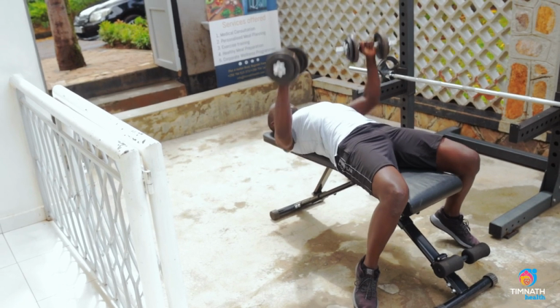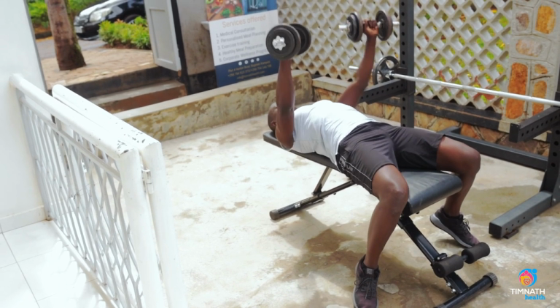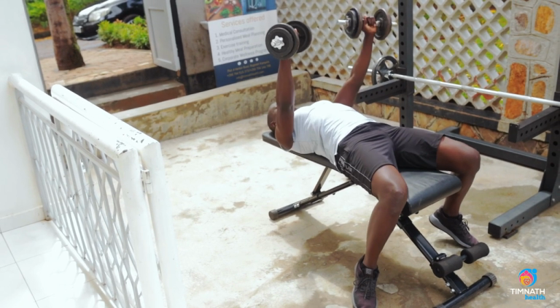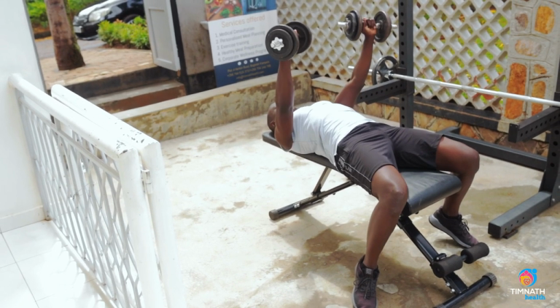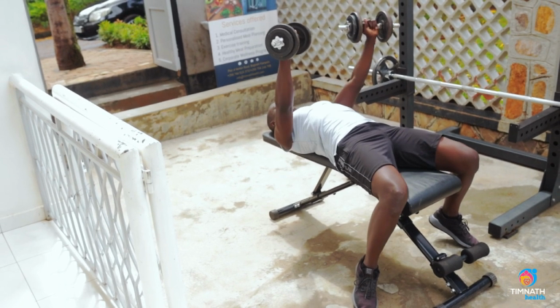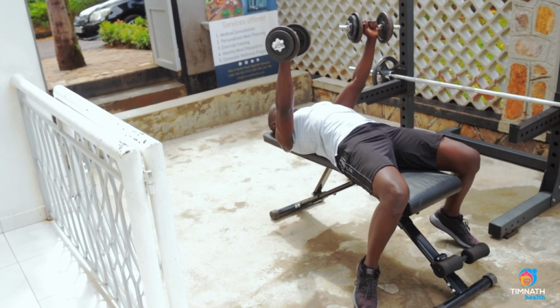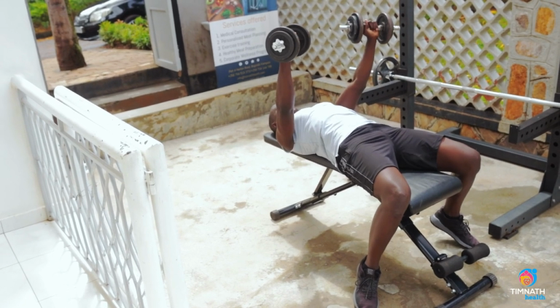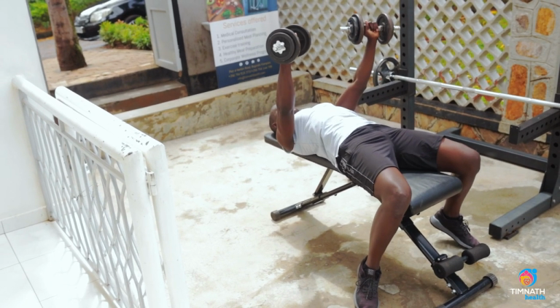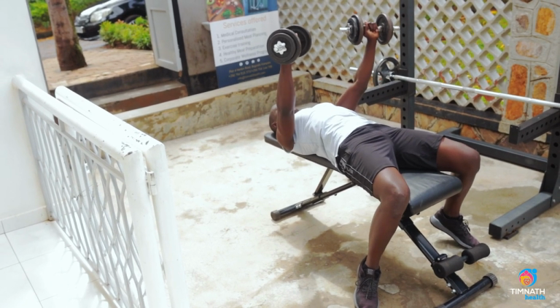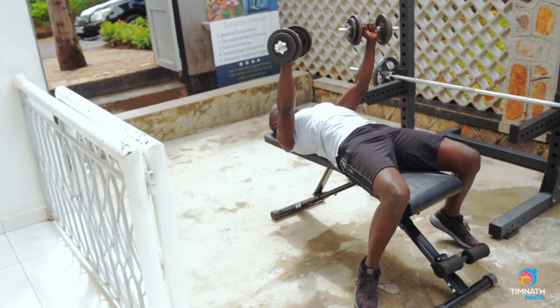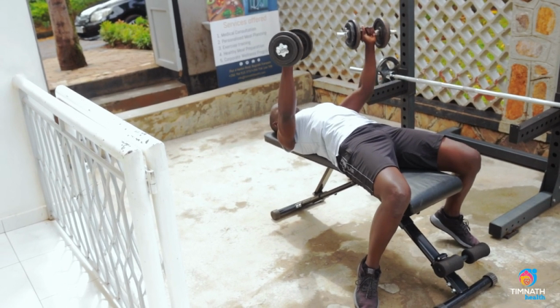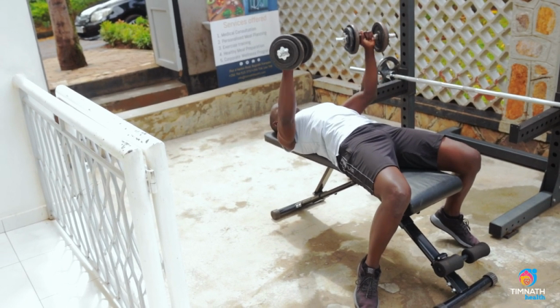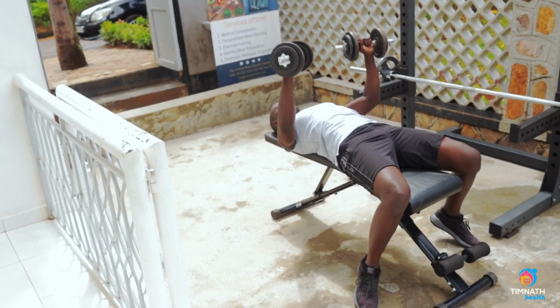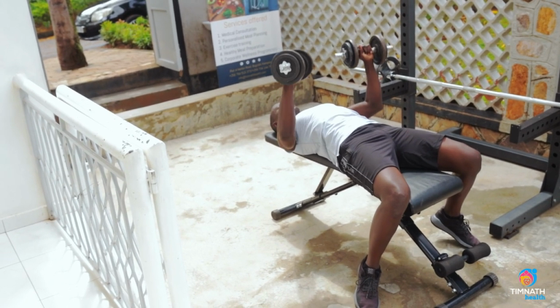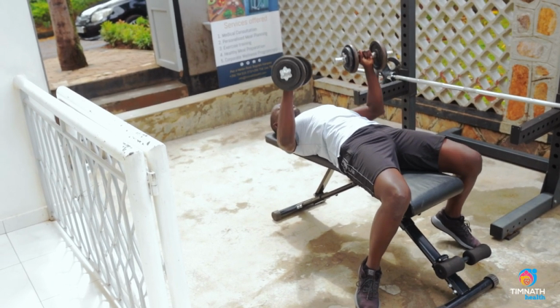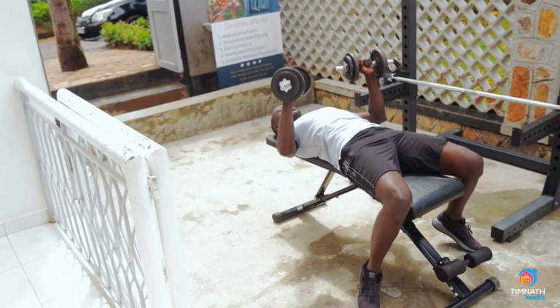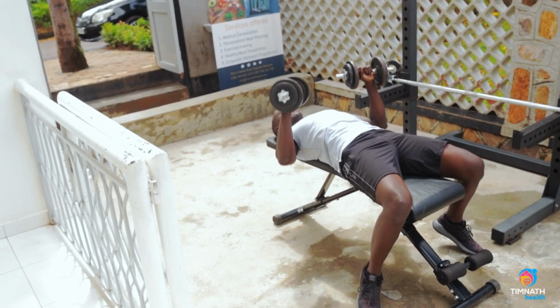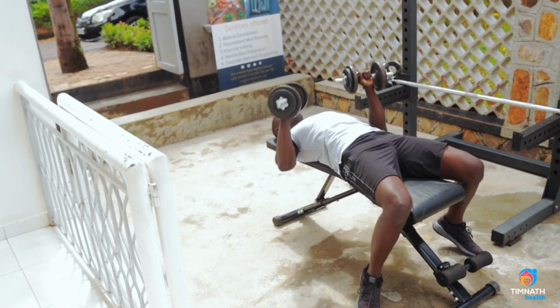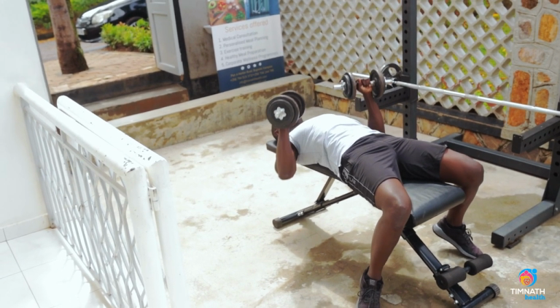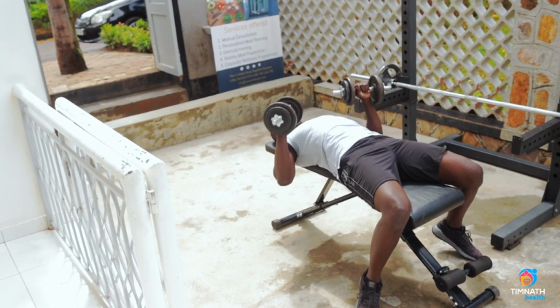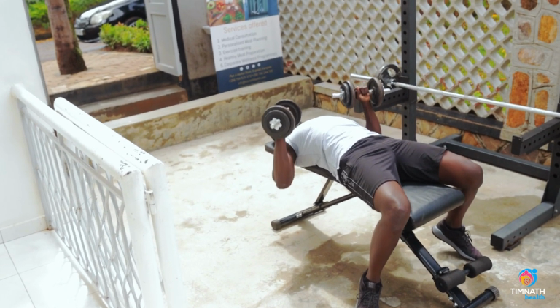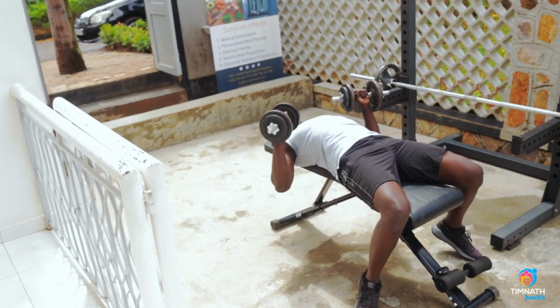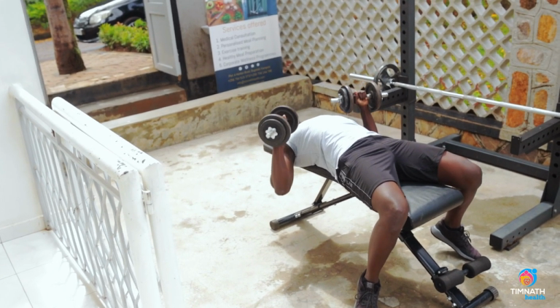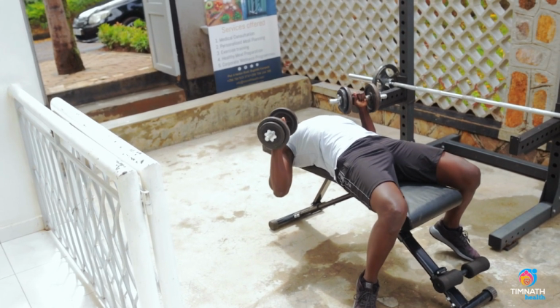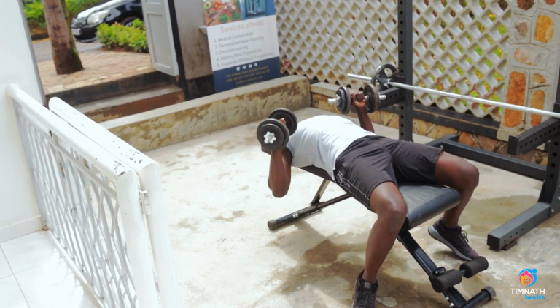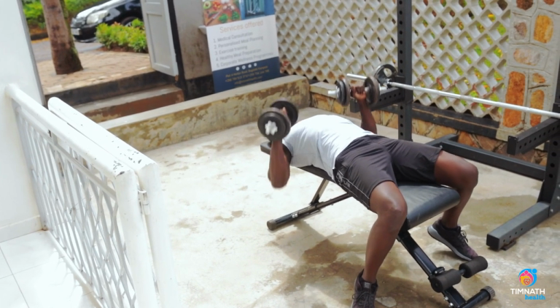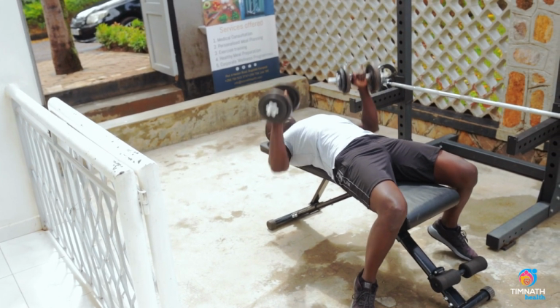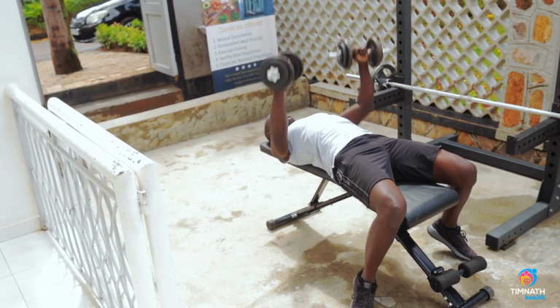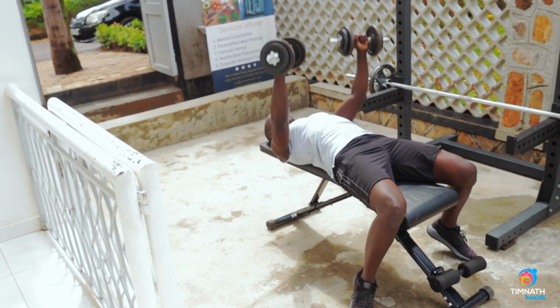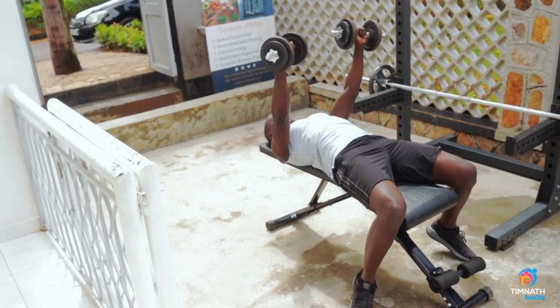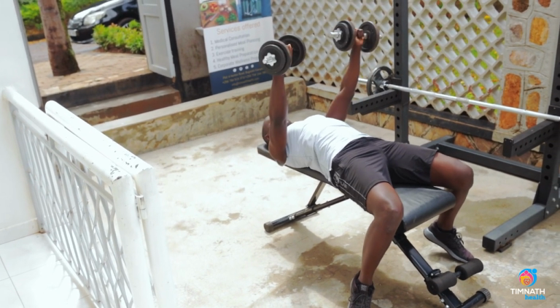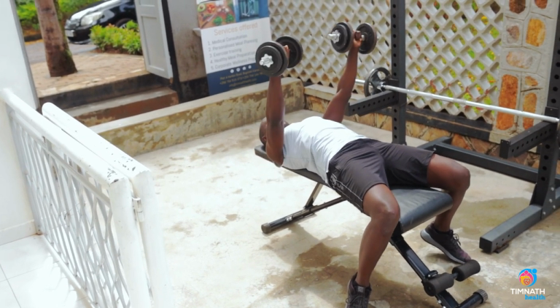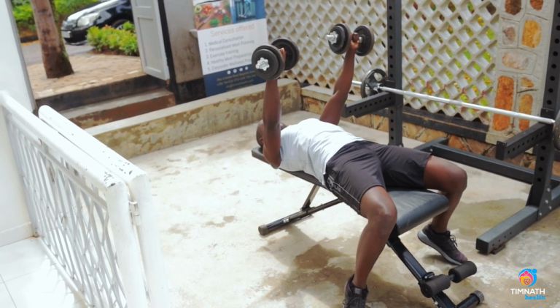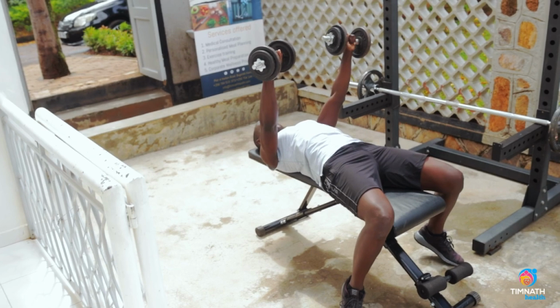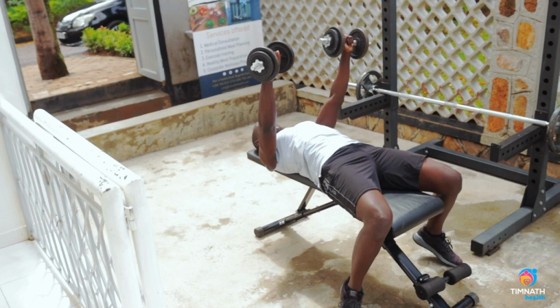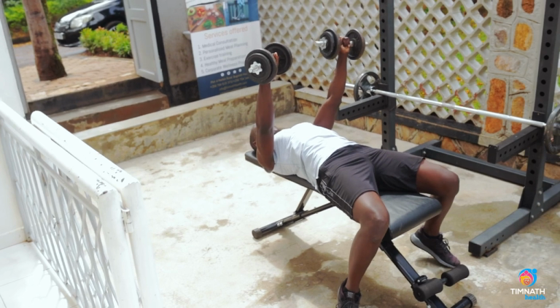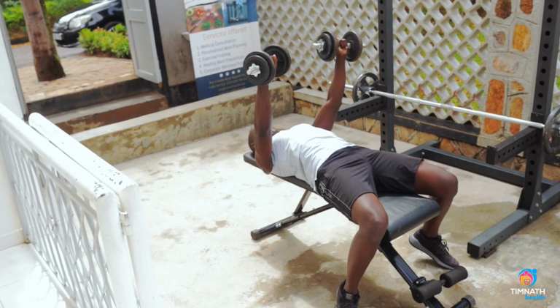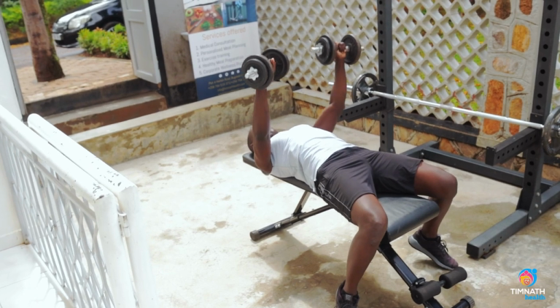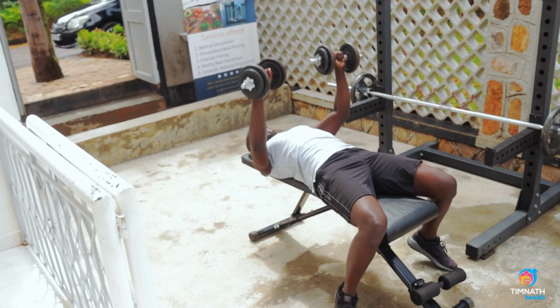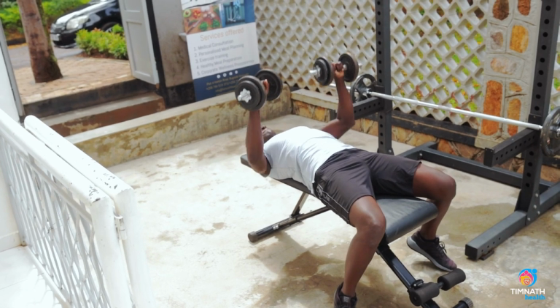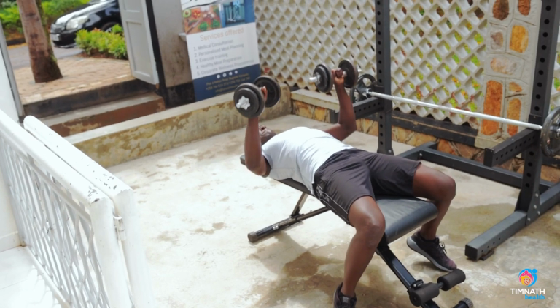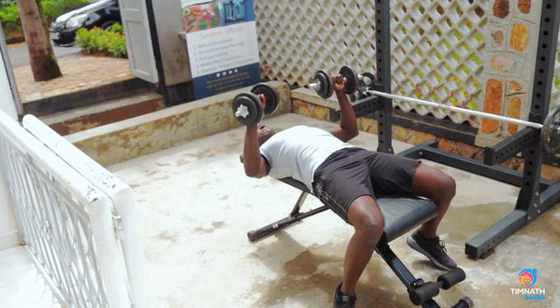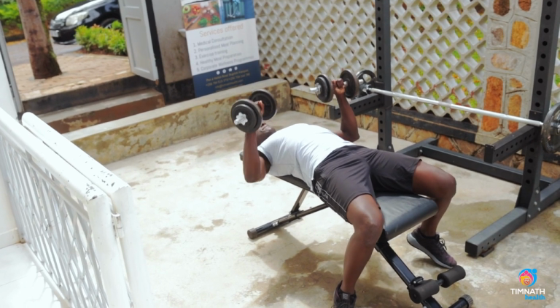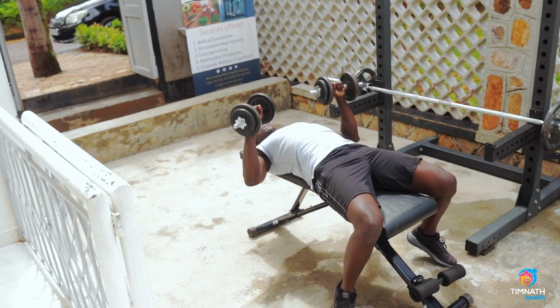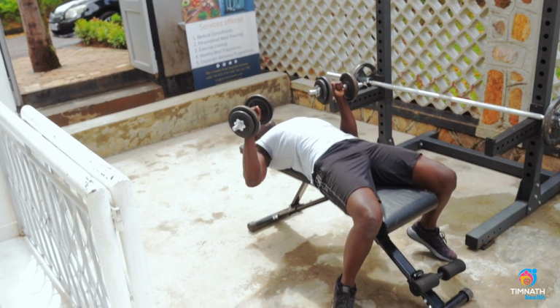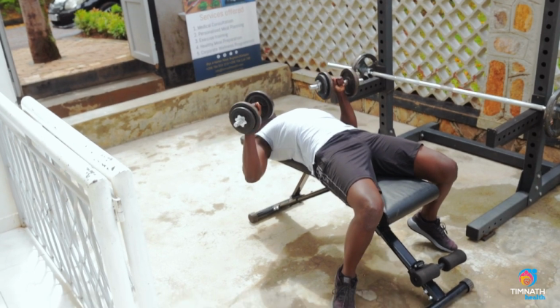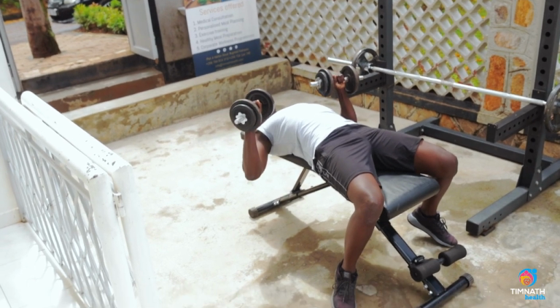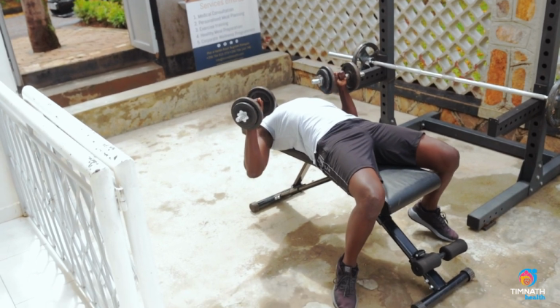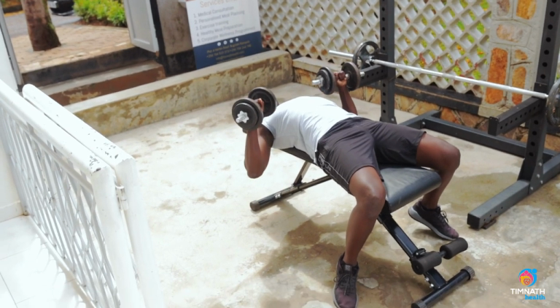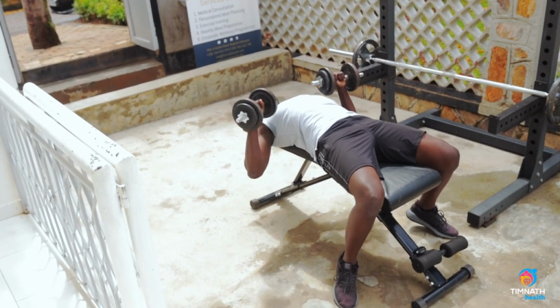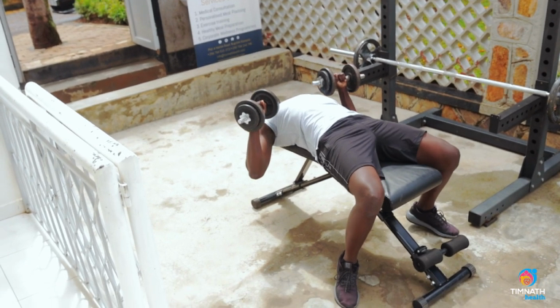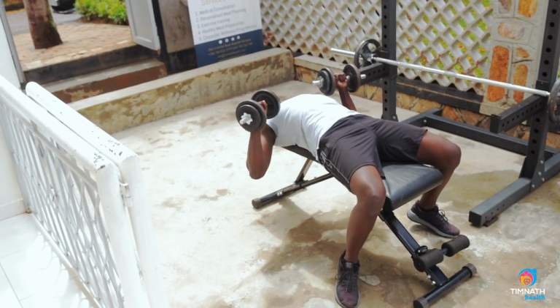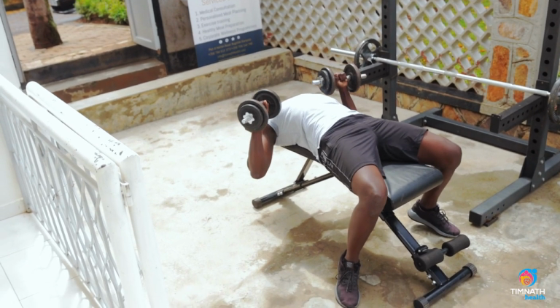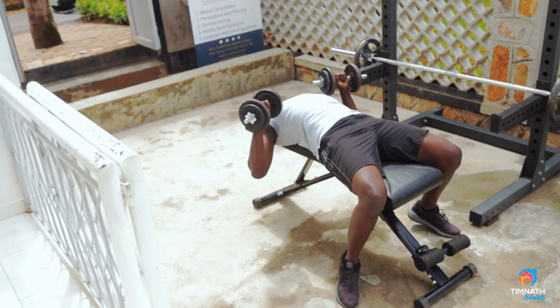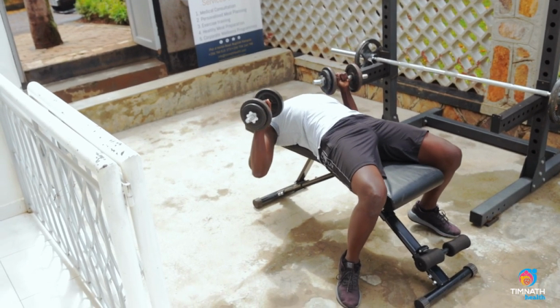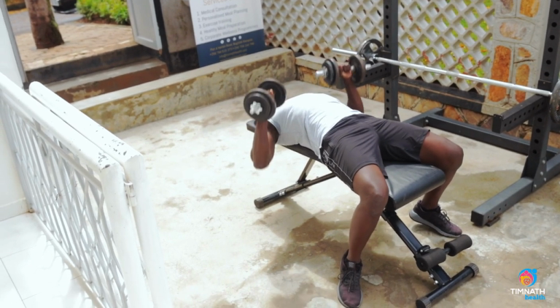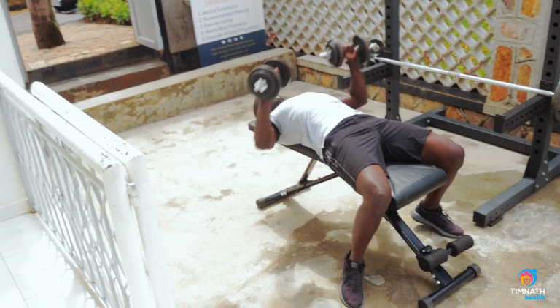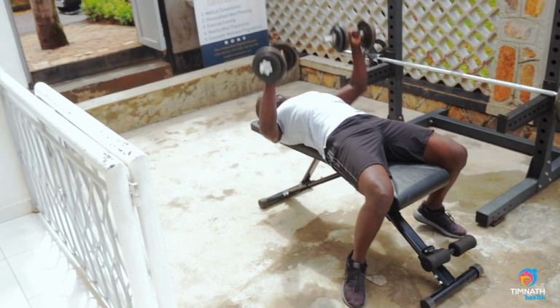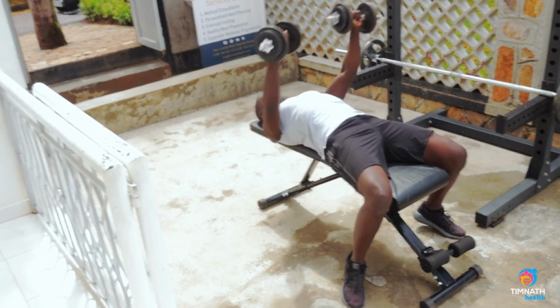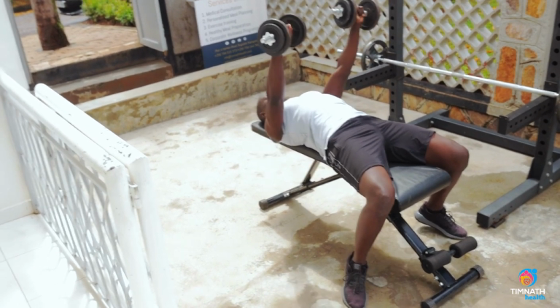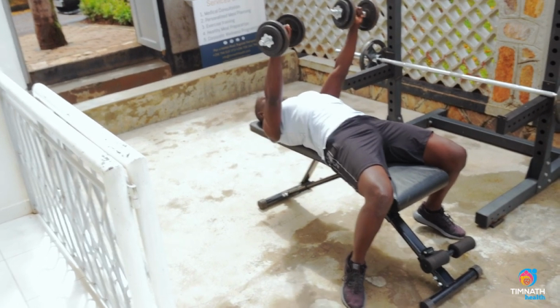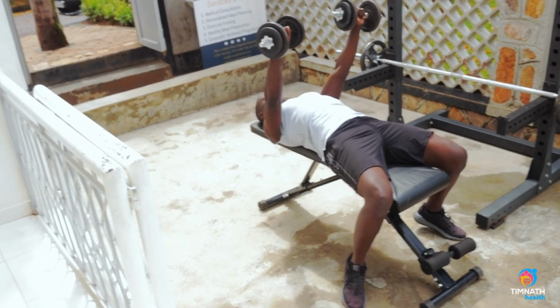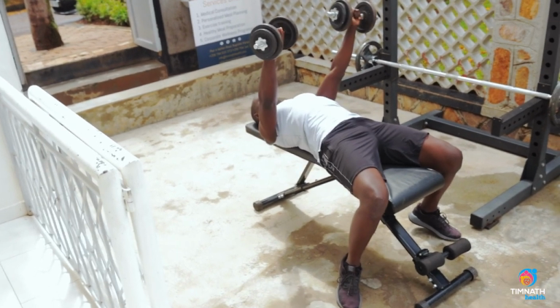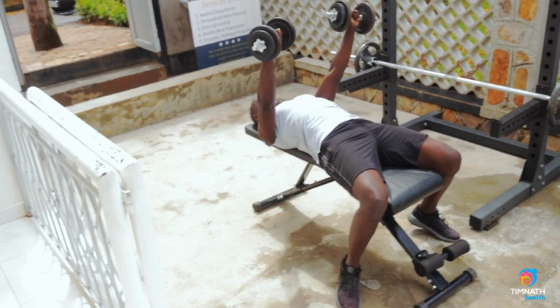Push up. Not too low — push up. One more push up.